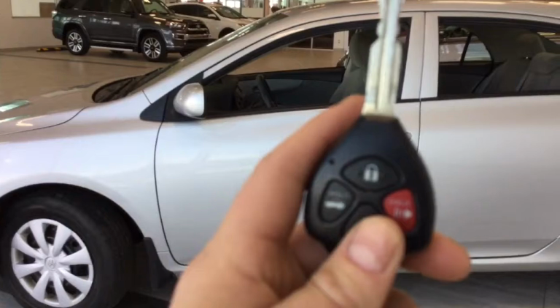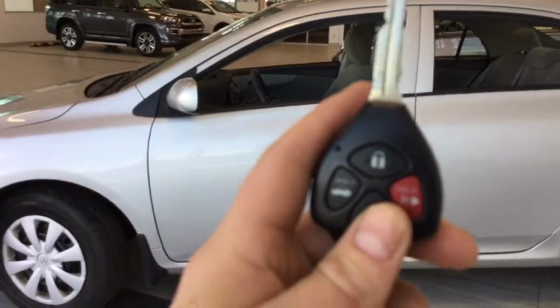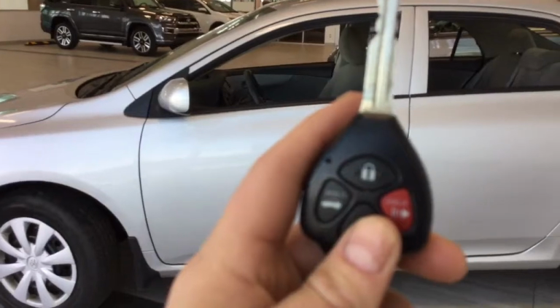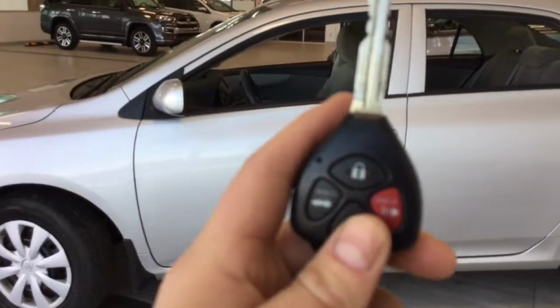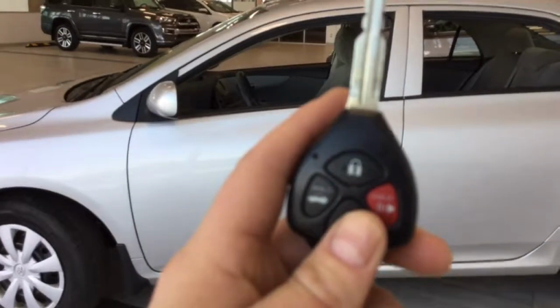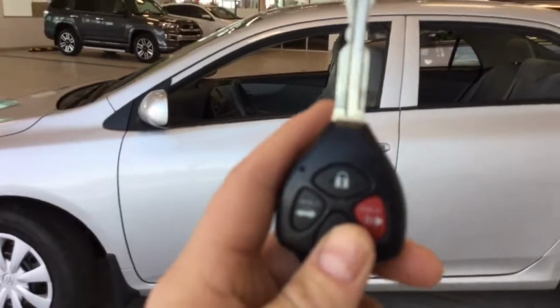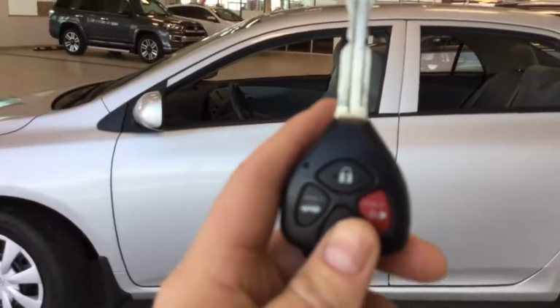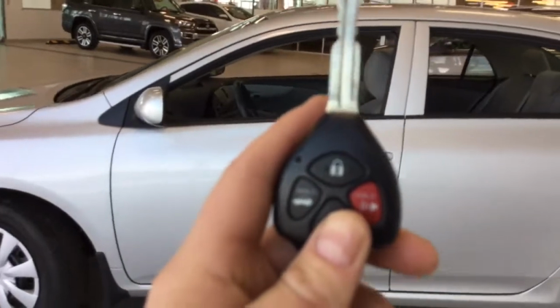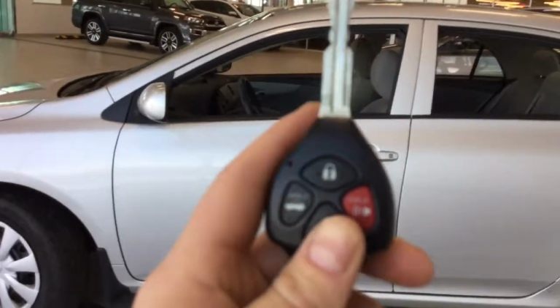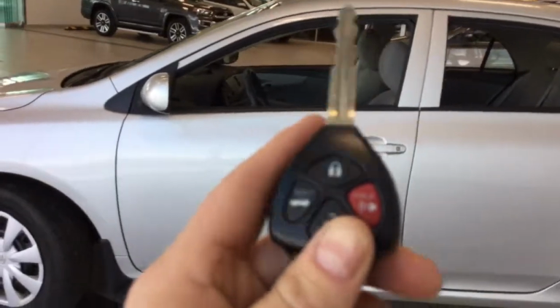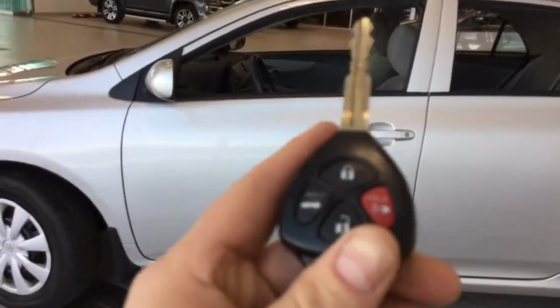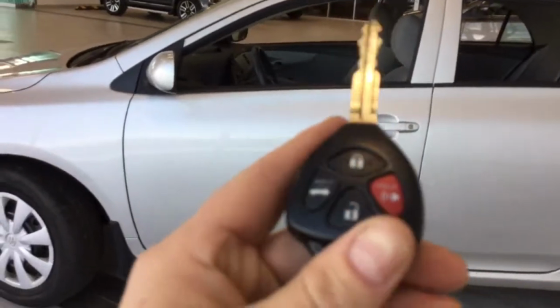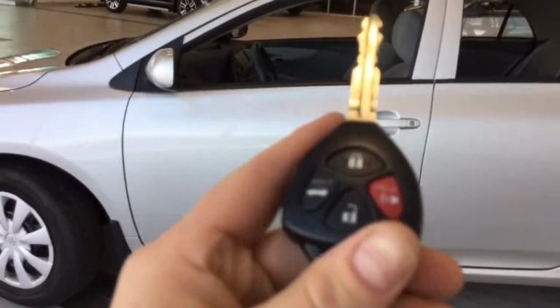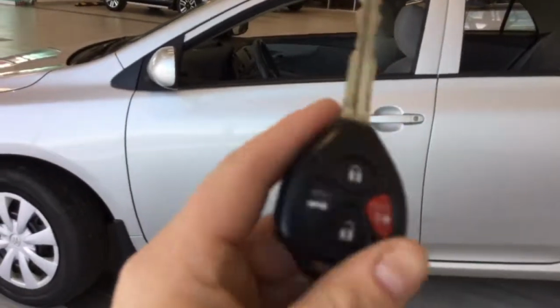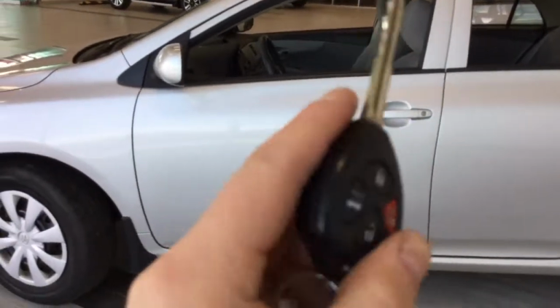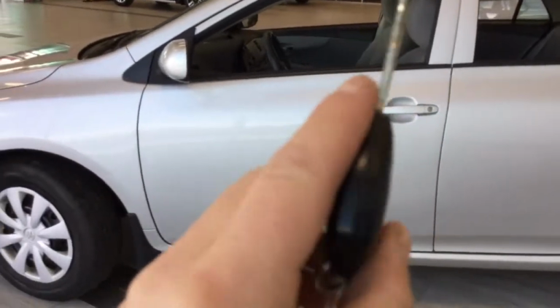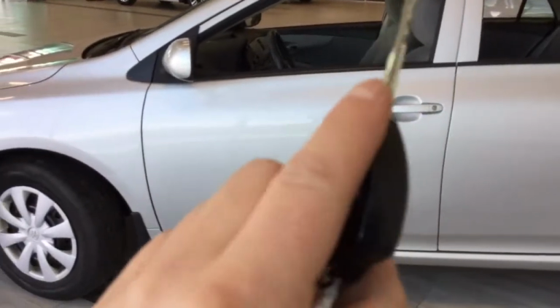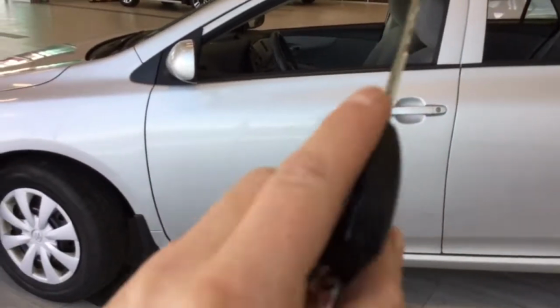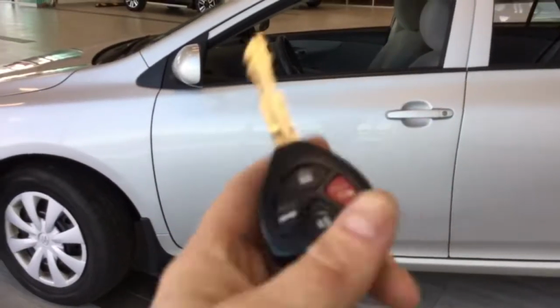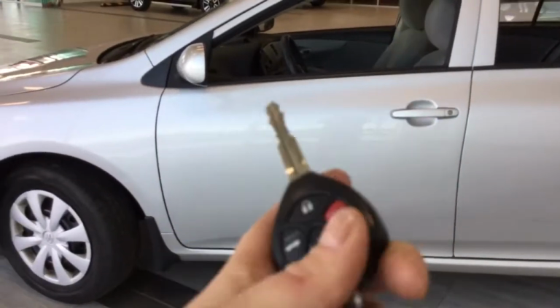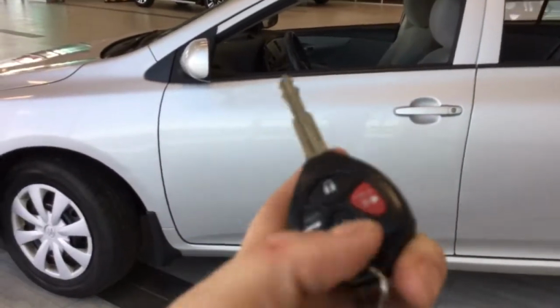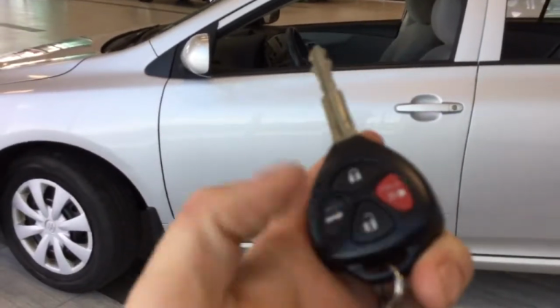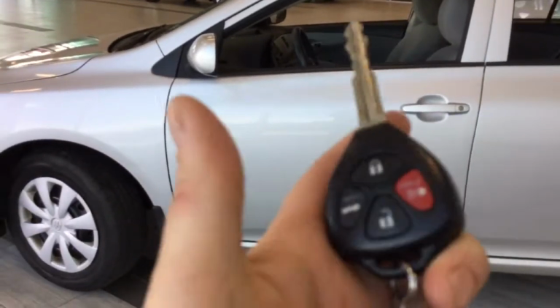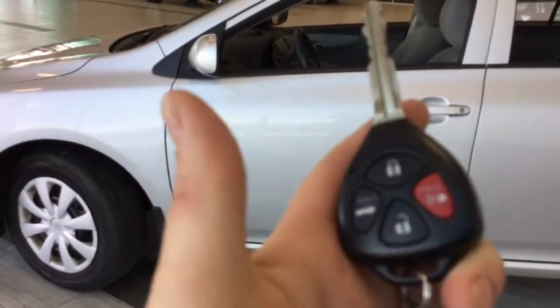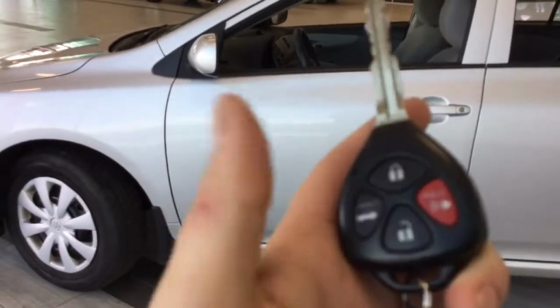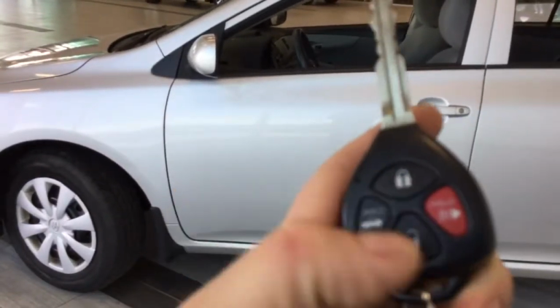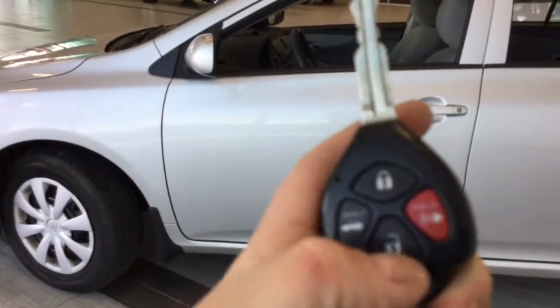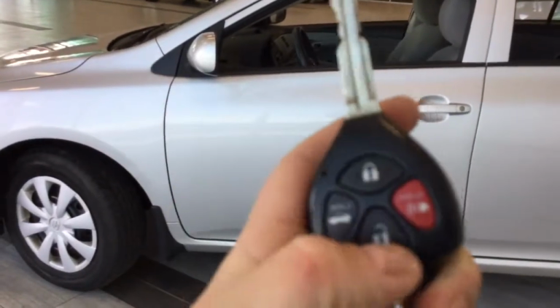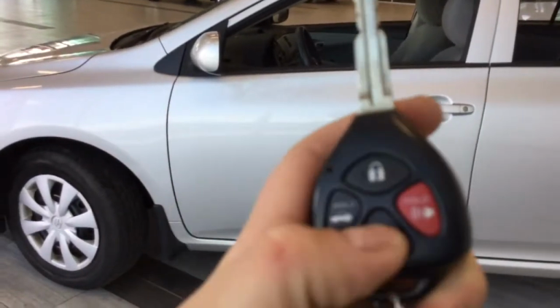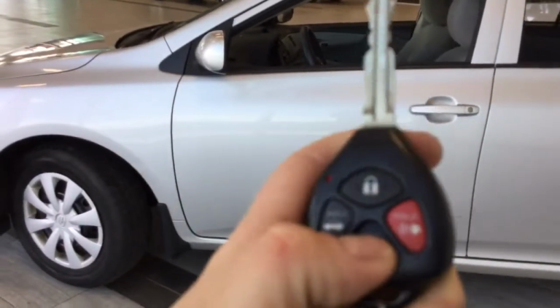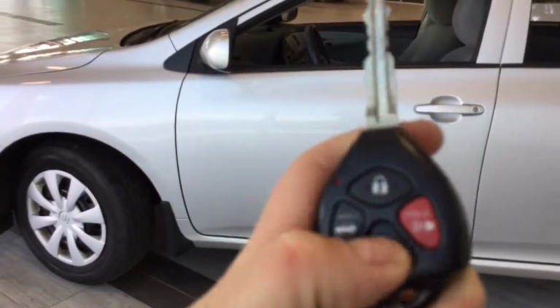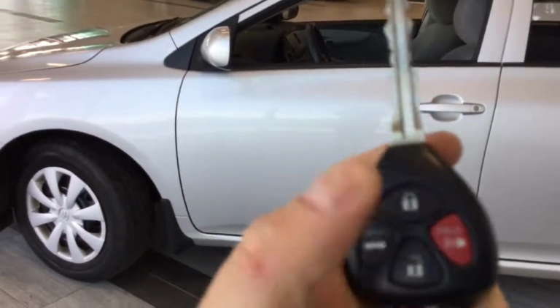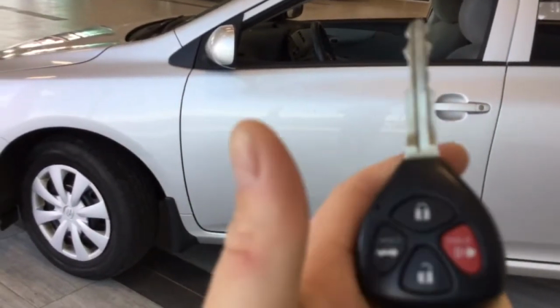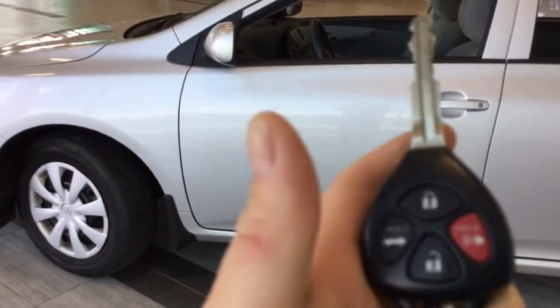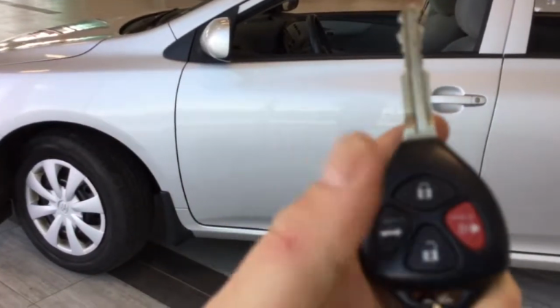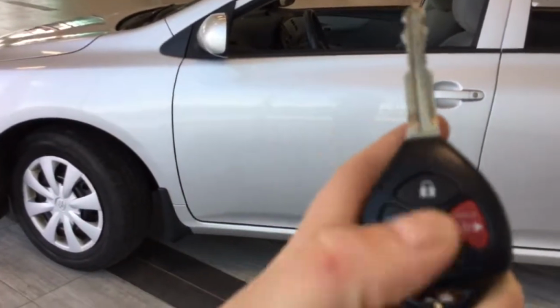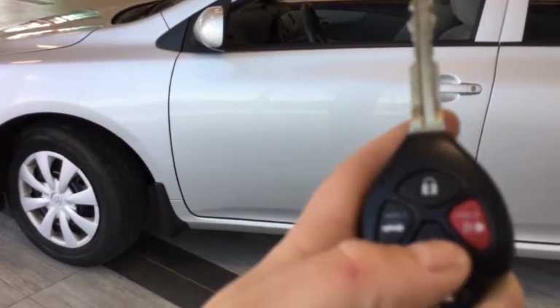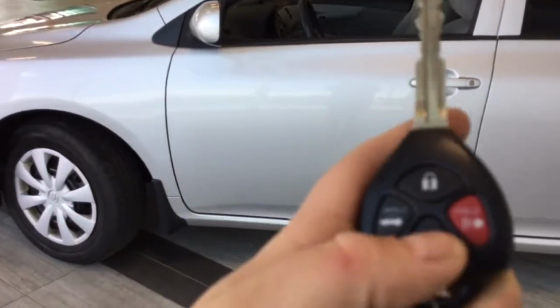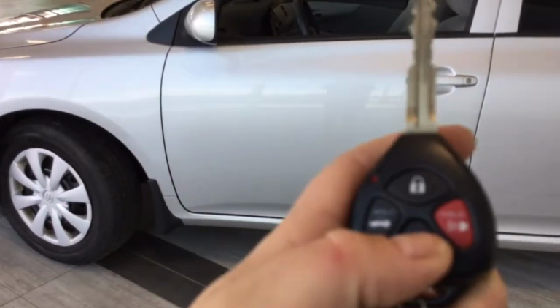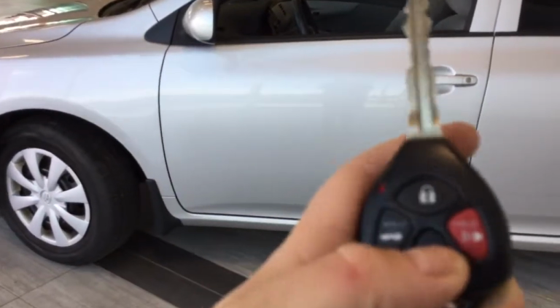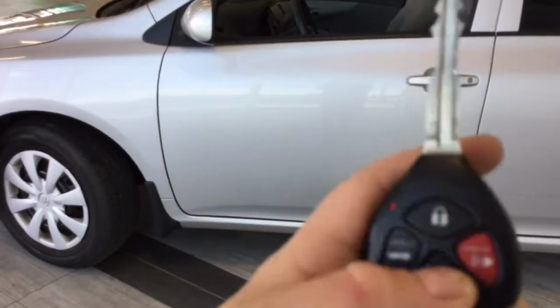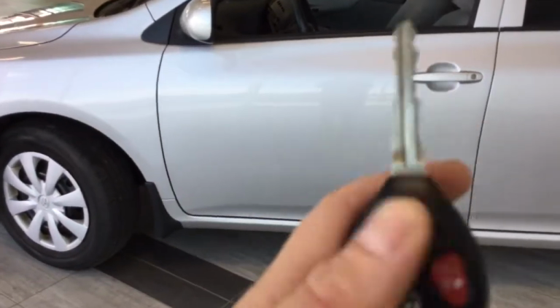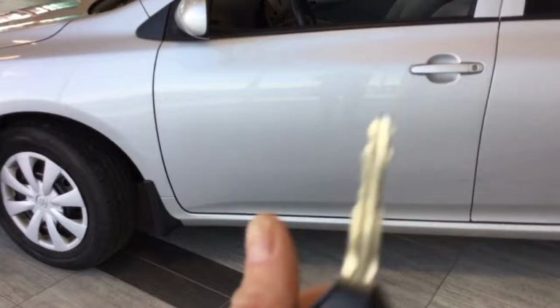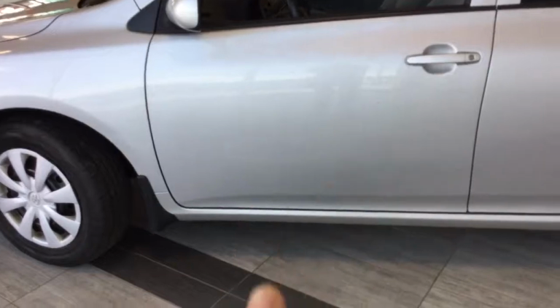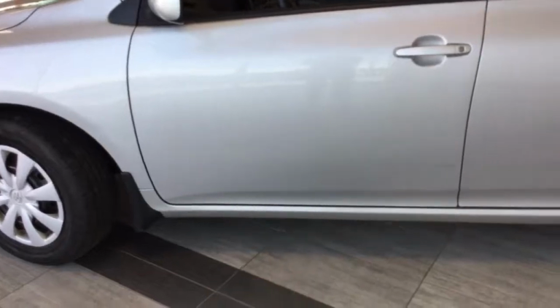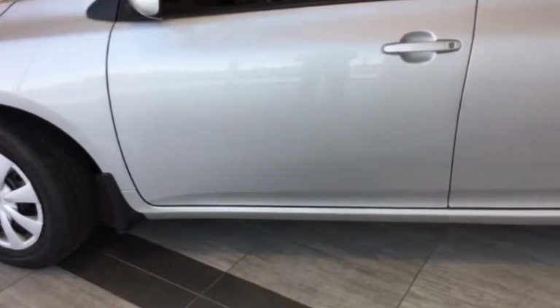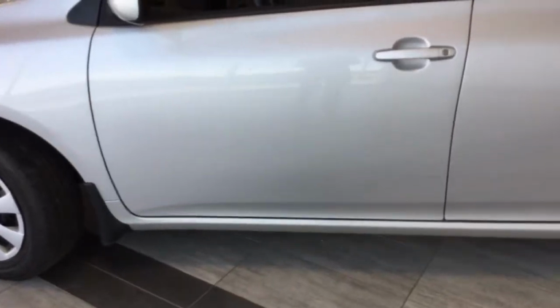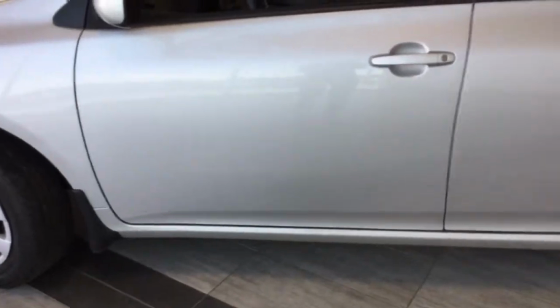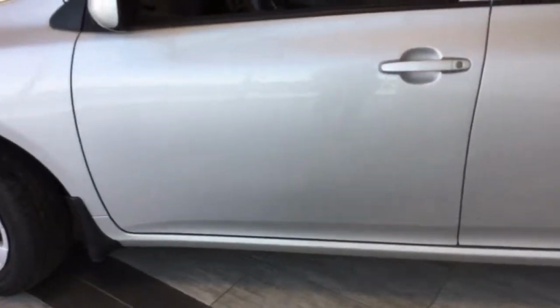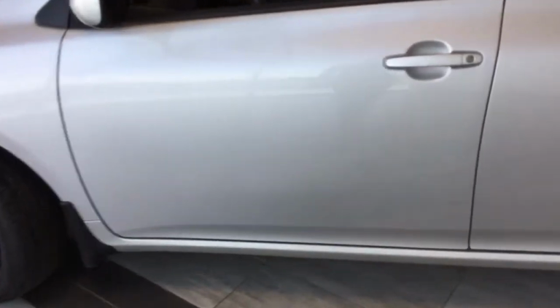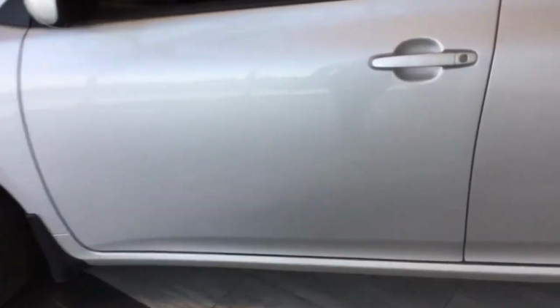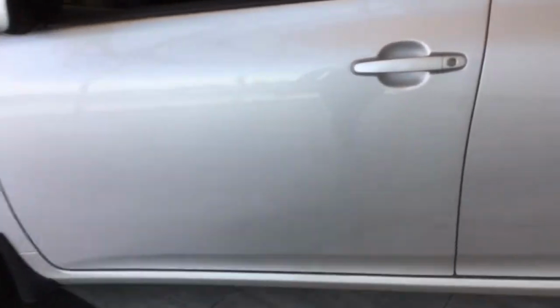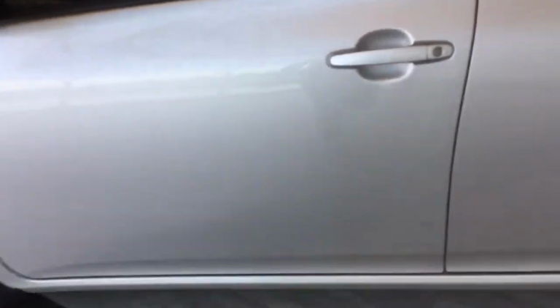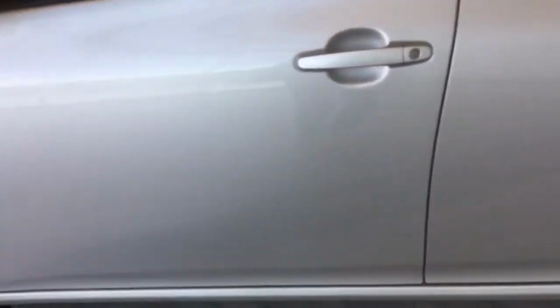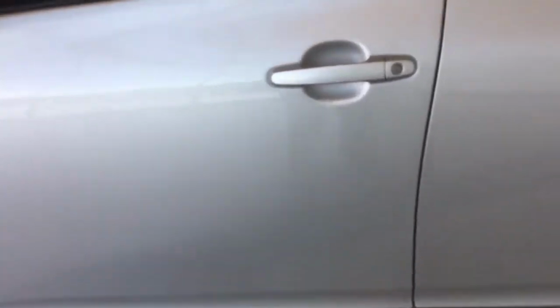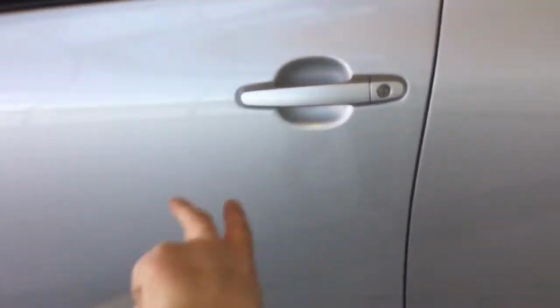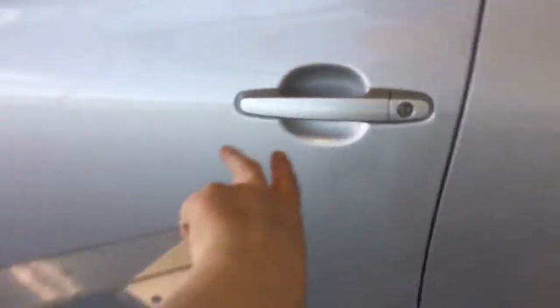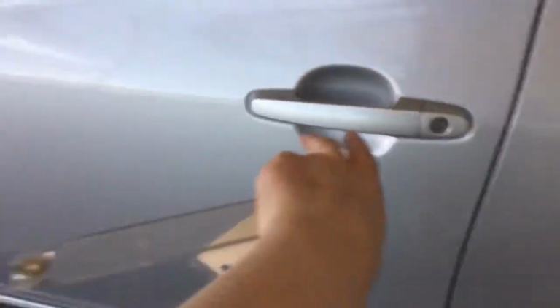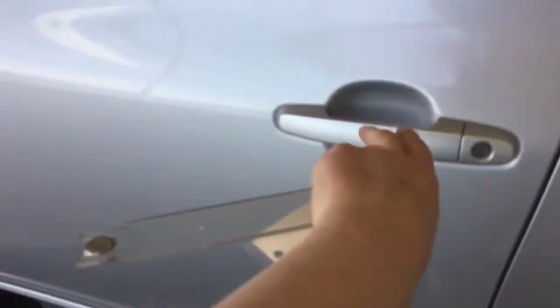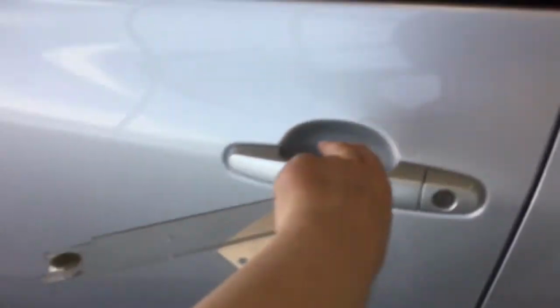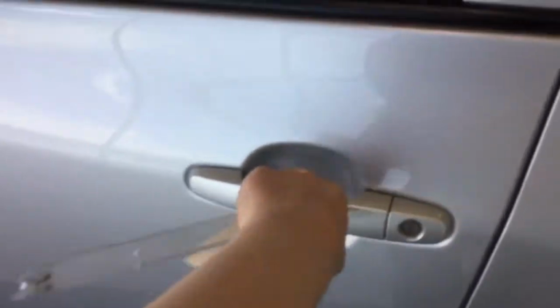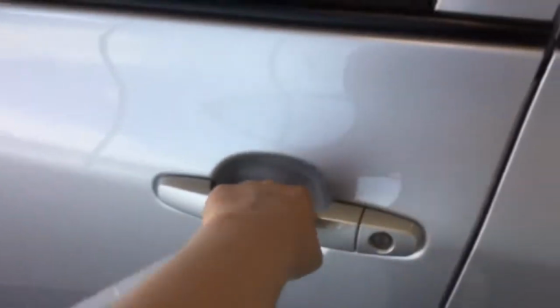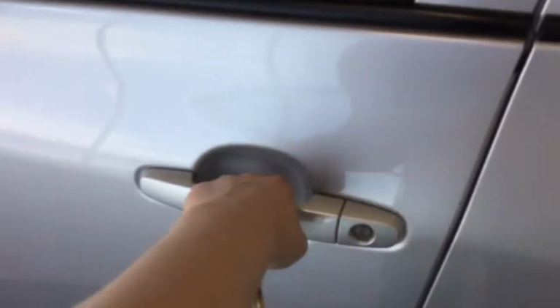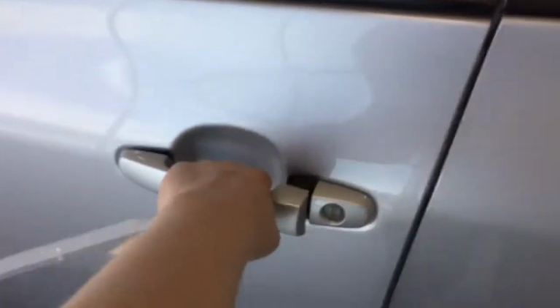Helping you inside is this lovely smart key system. You want to press unlock once to unlock the front doors, twice to unlock all doors. And we'll just have a look on the inside.